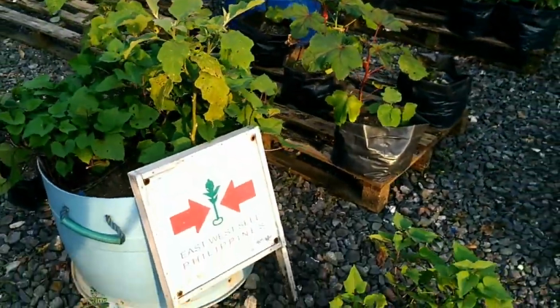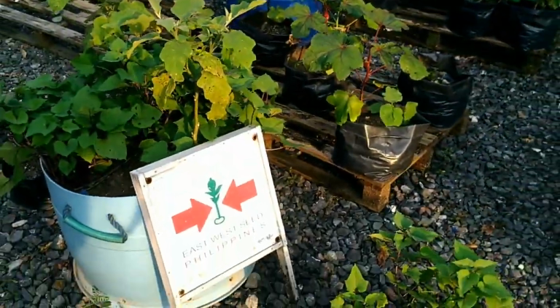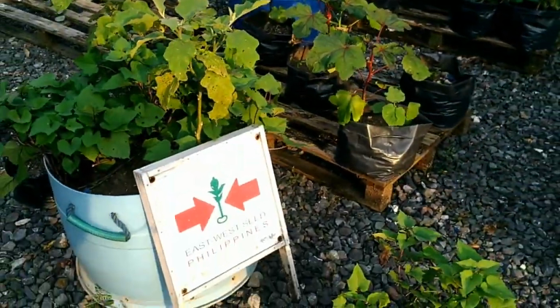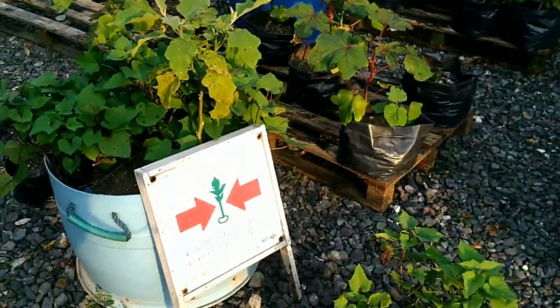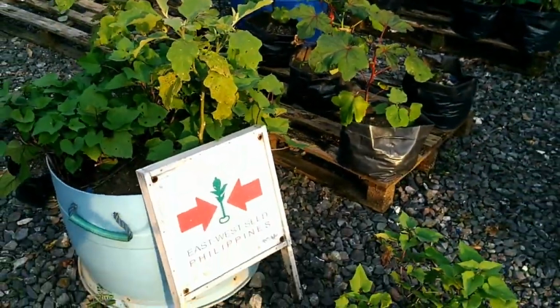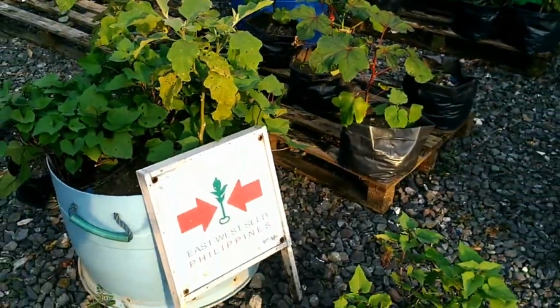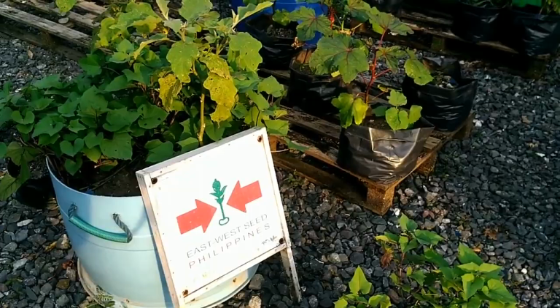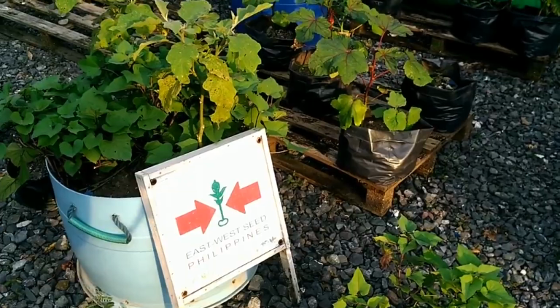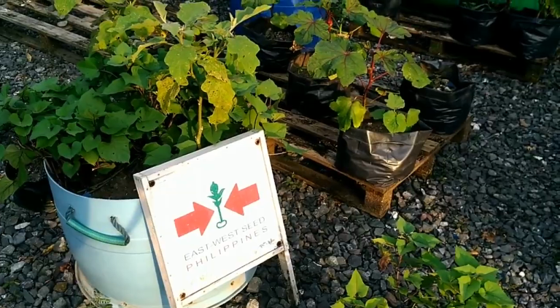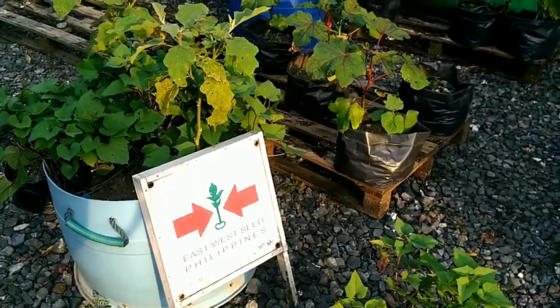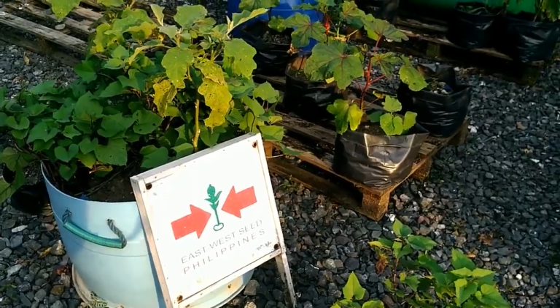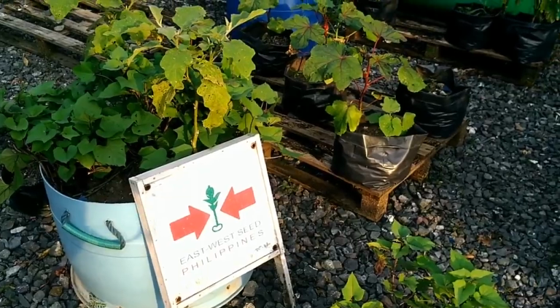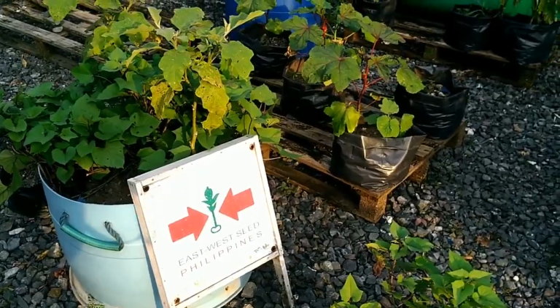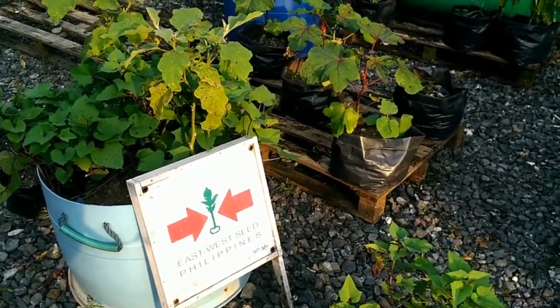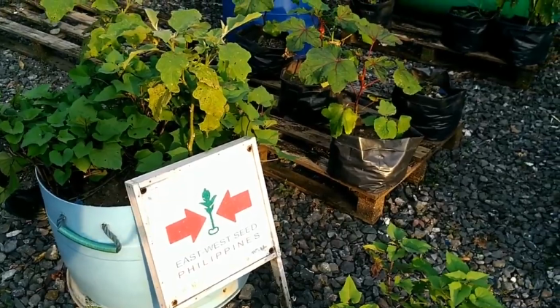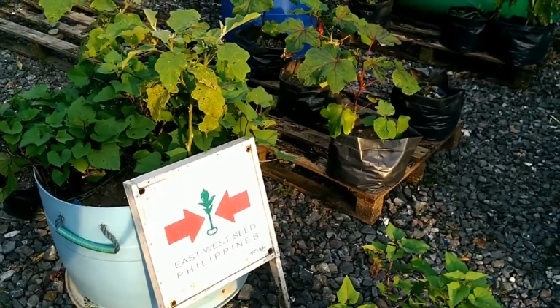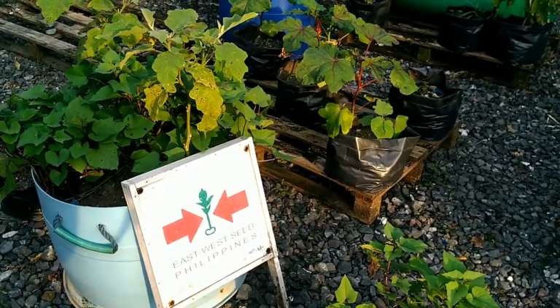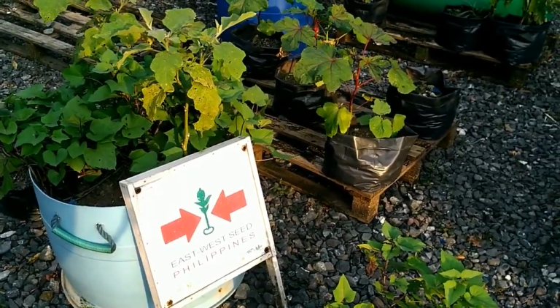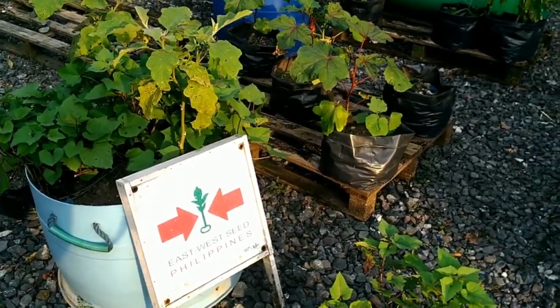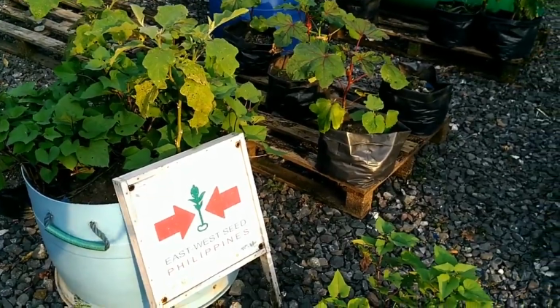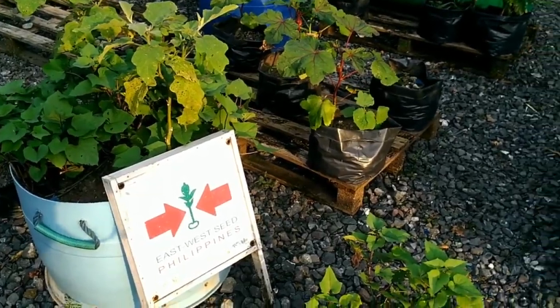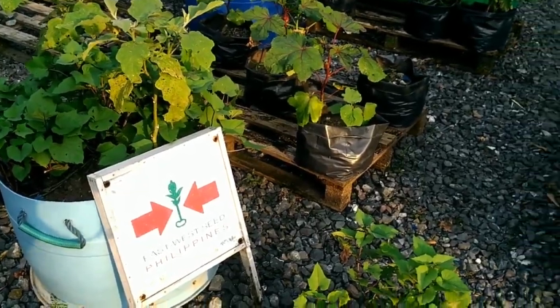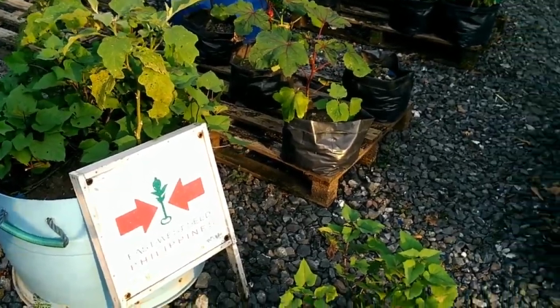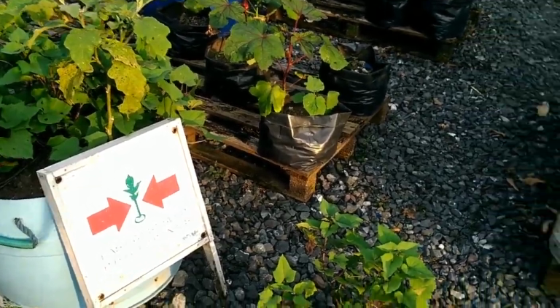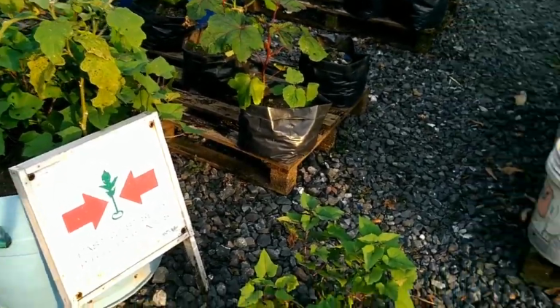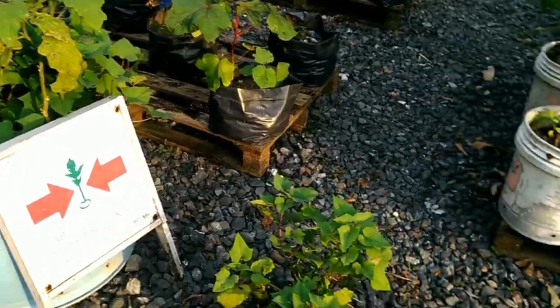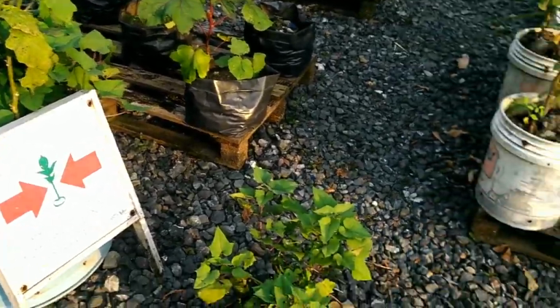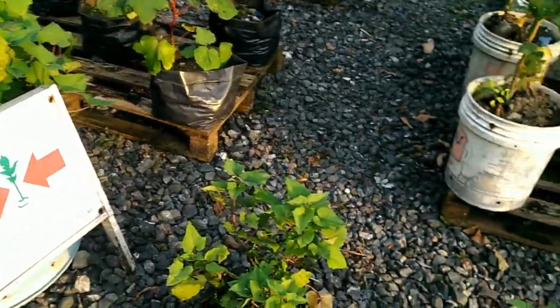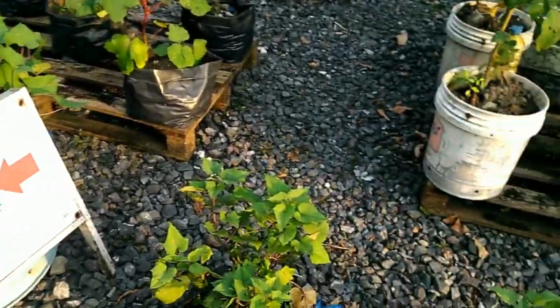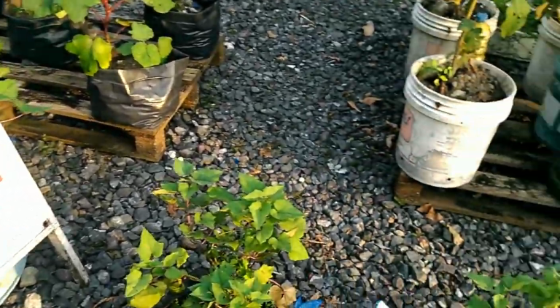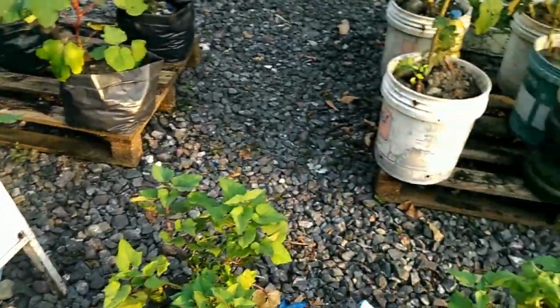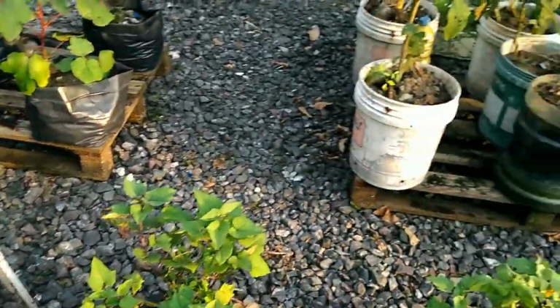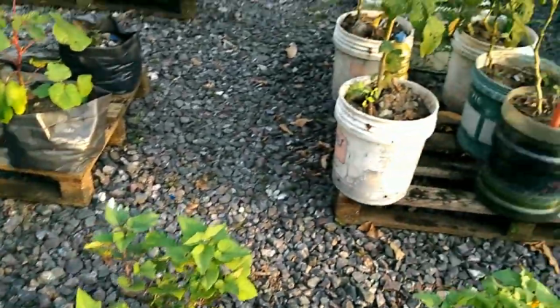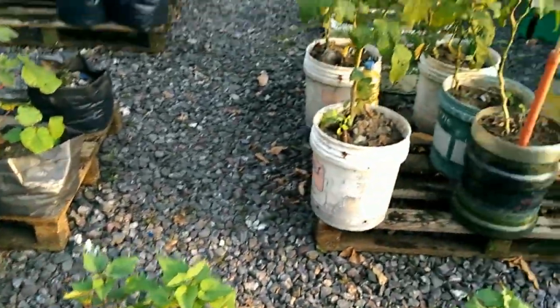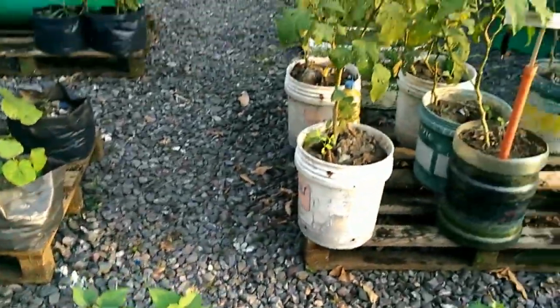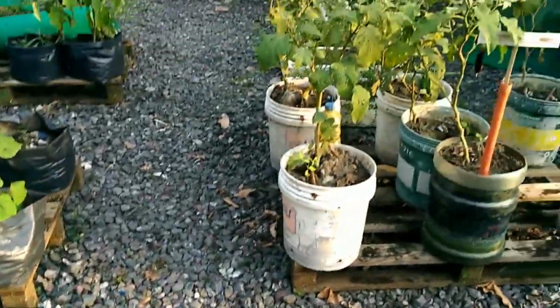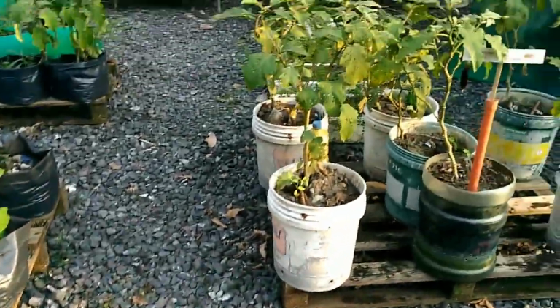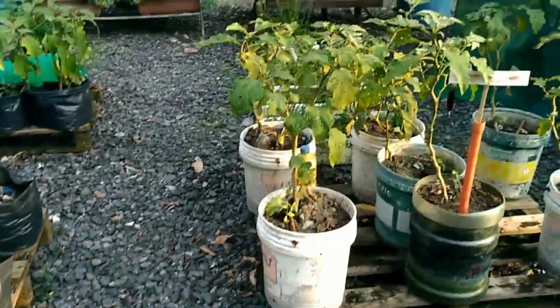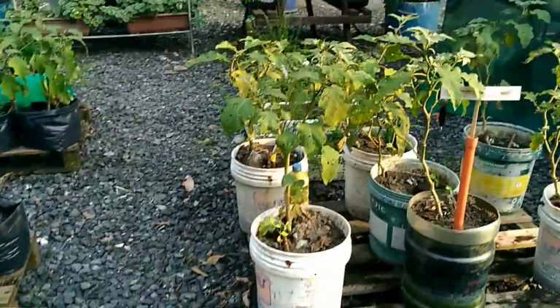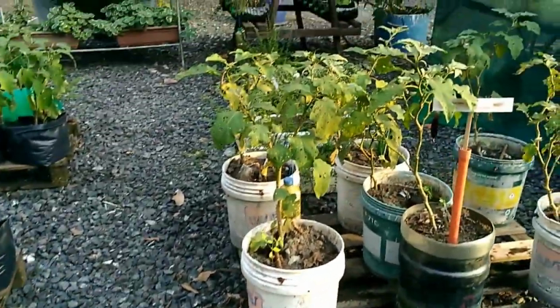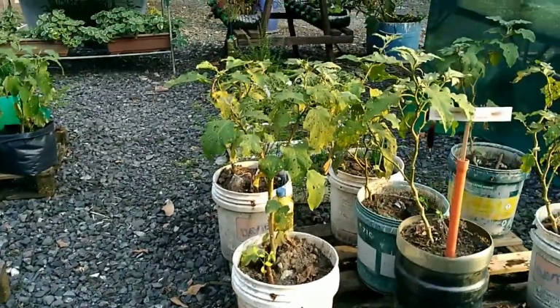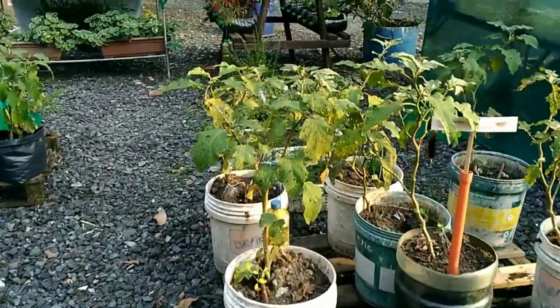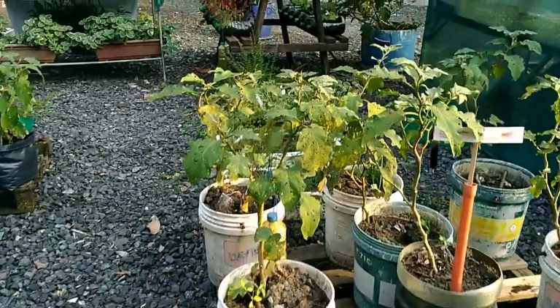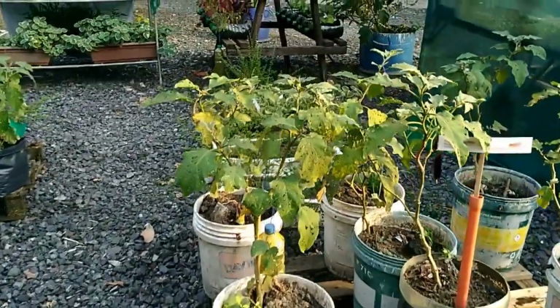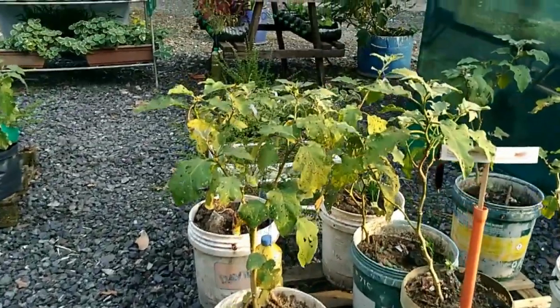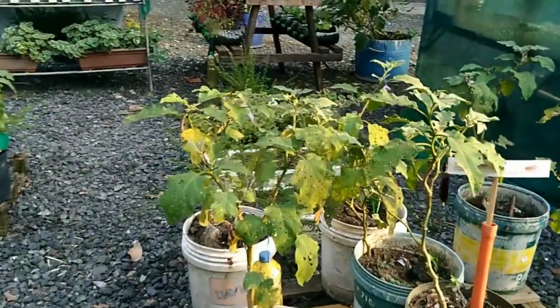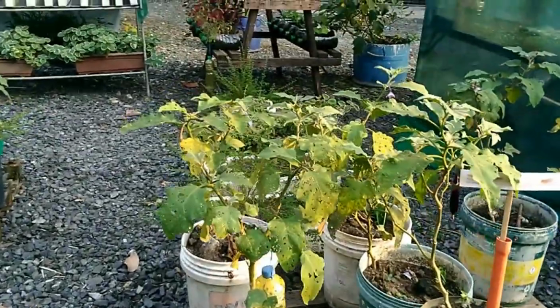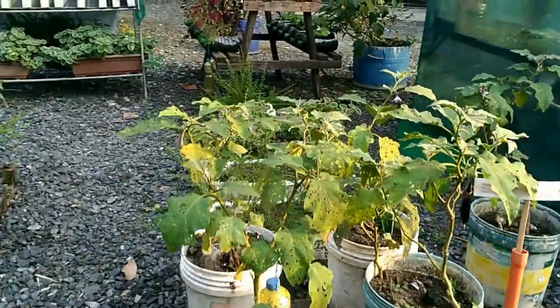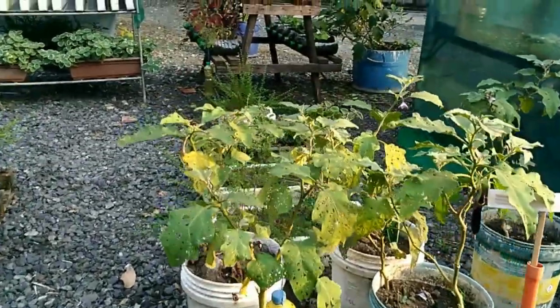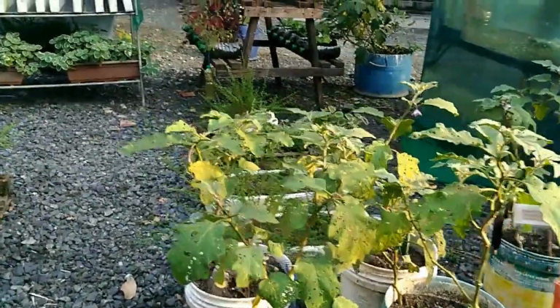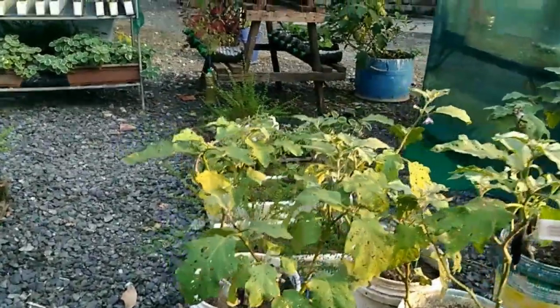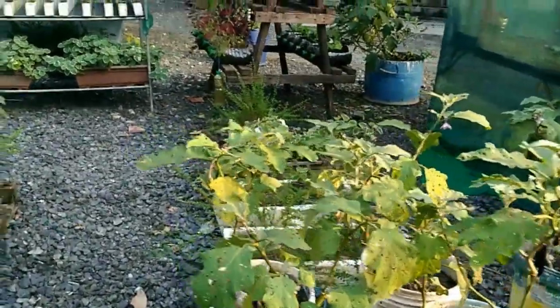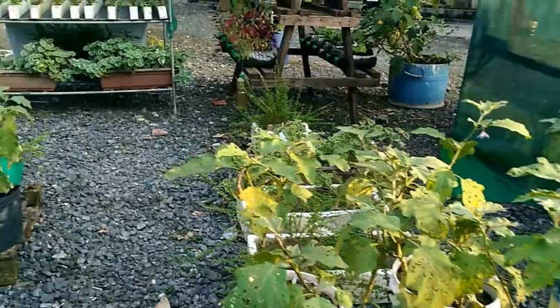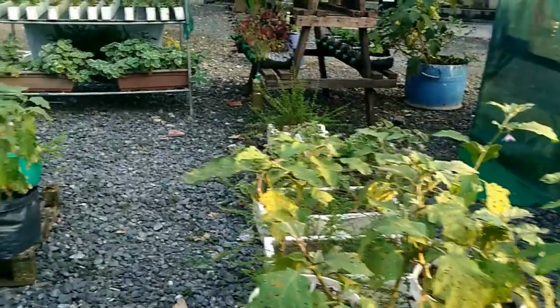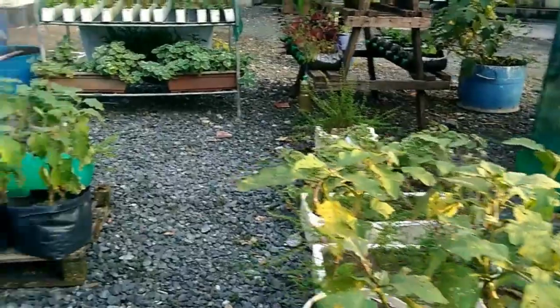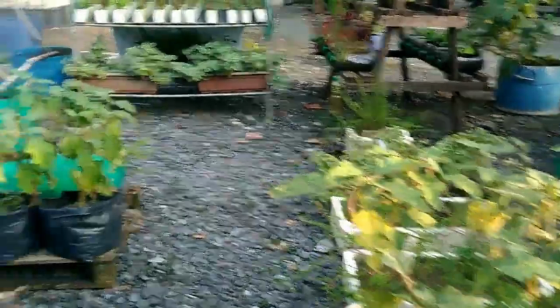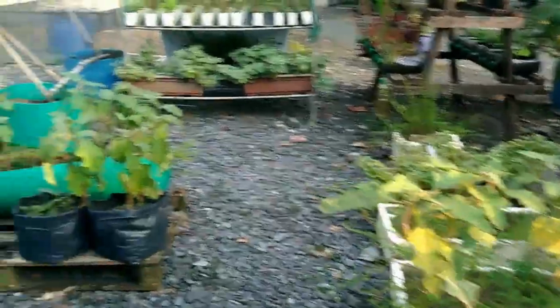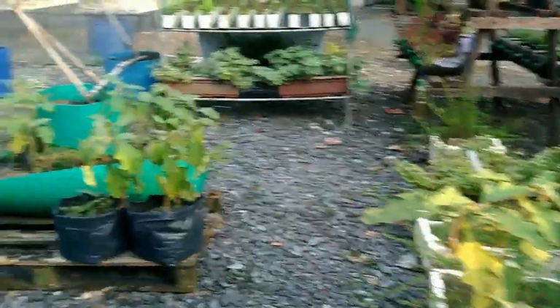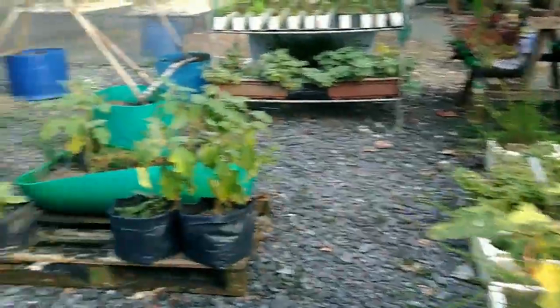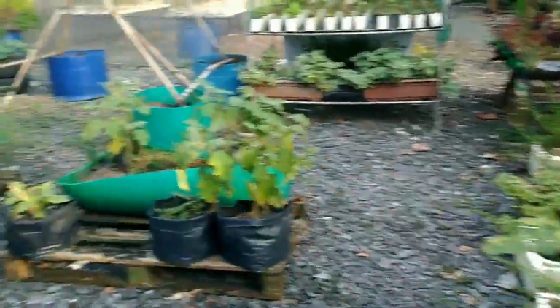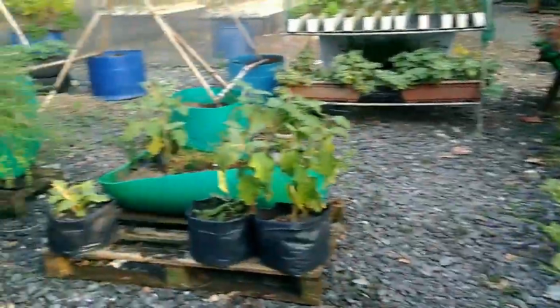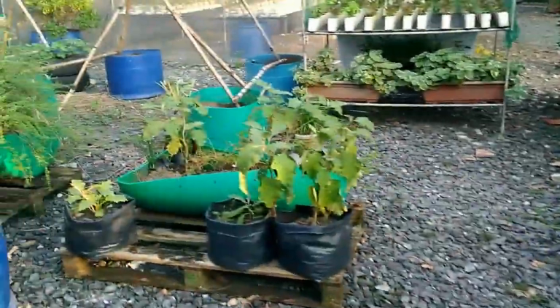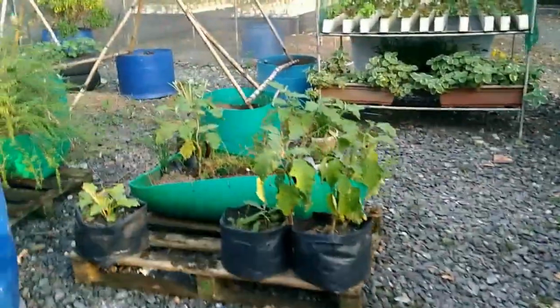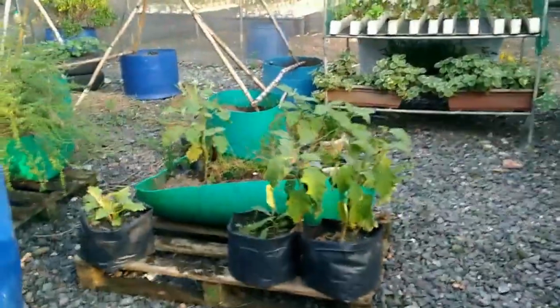So this is East-West Seed Philippines, with different kinds of plants.